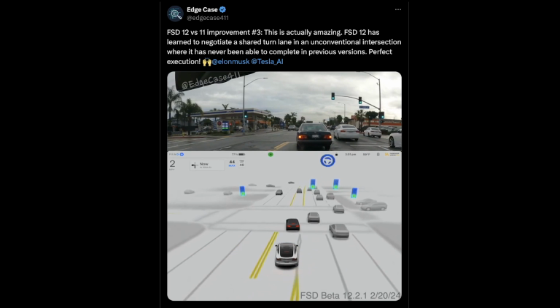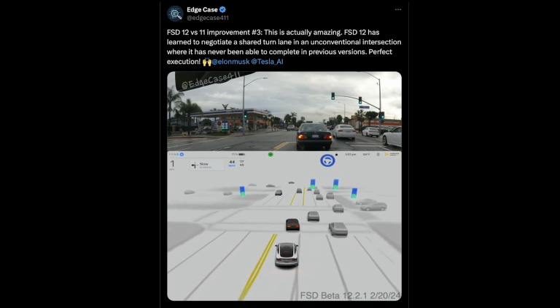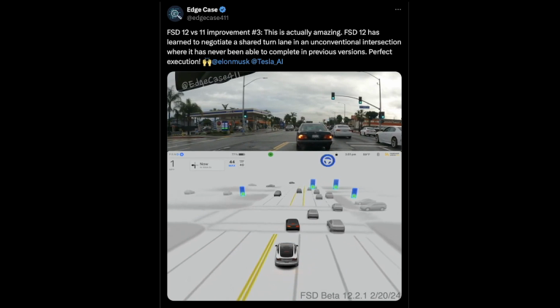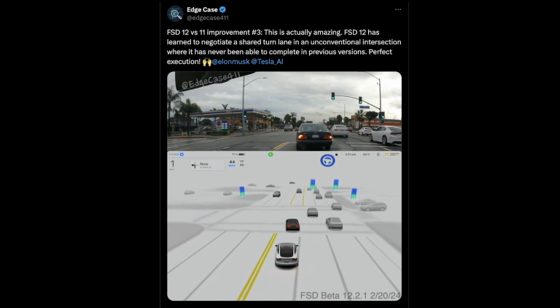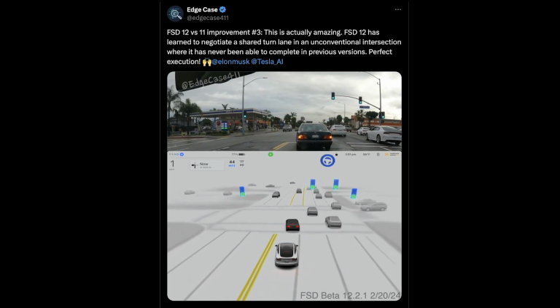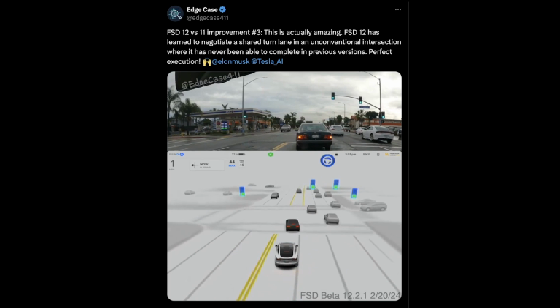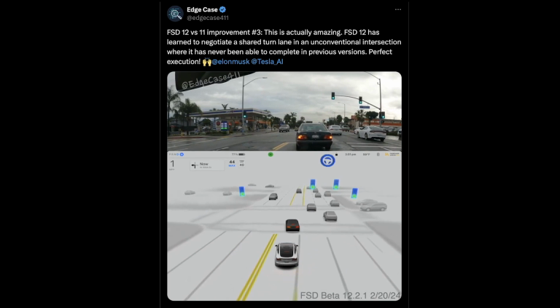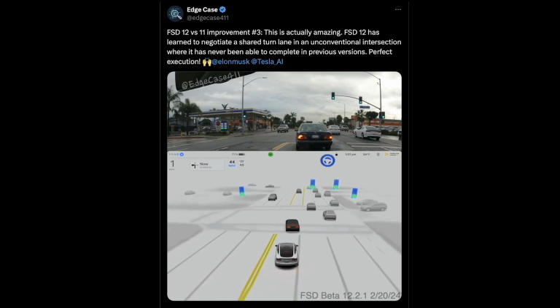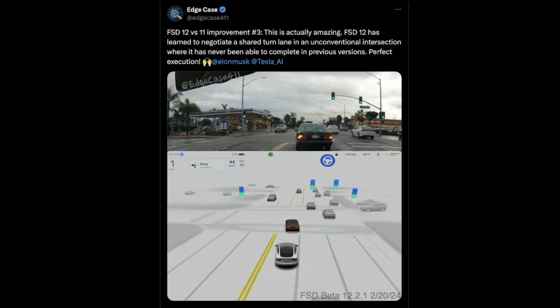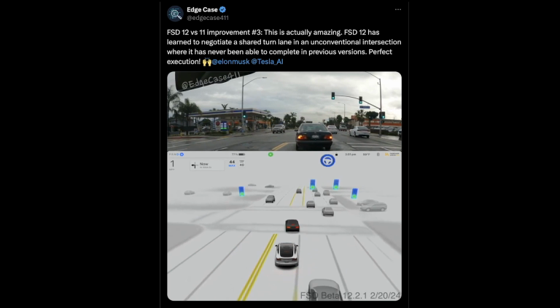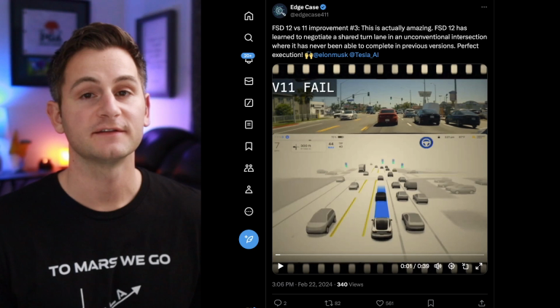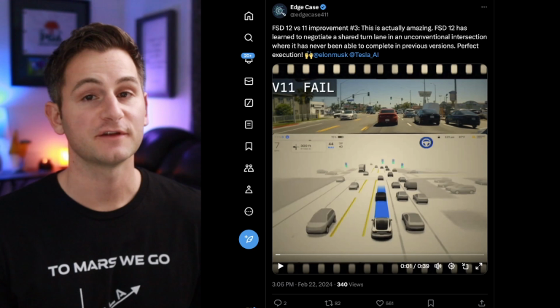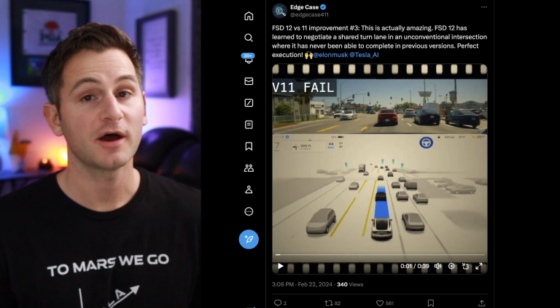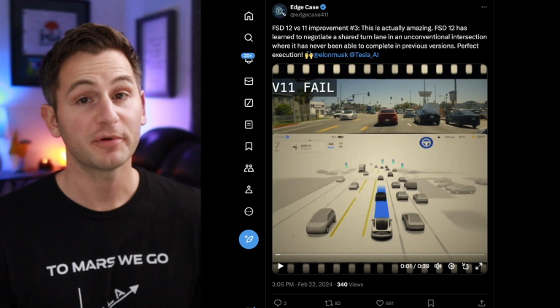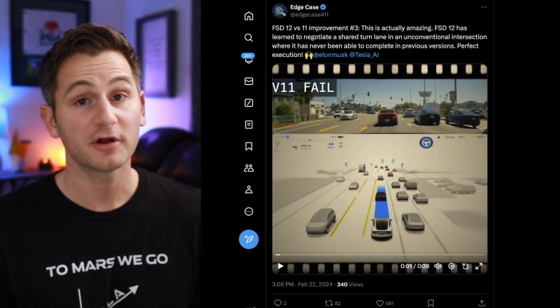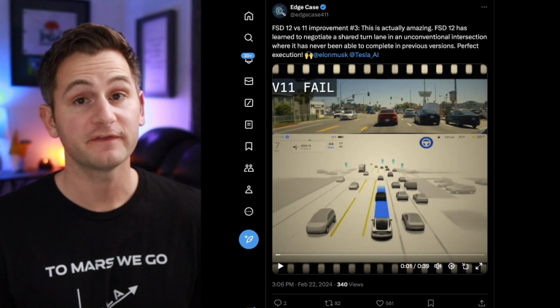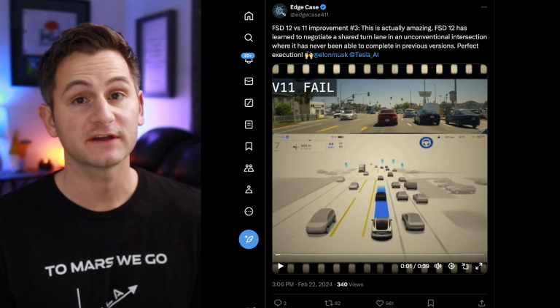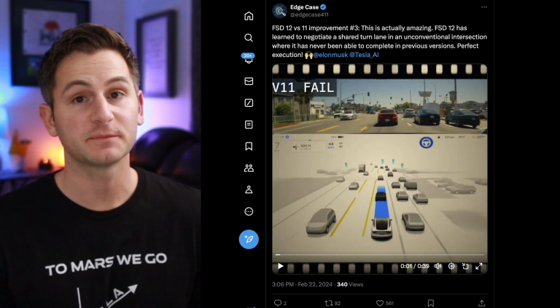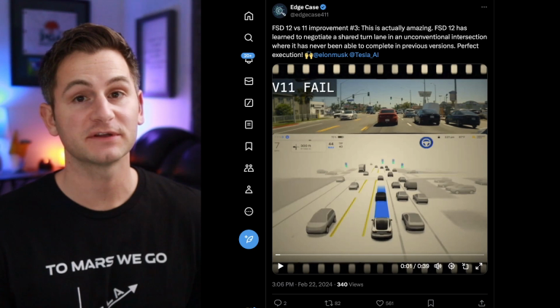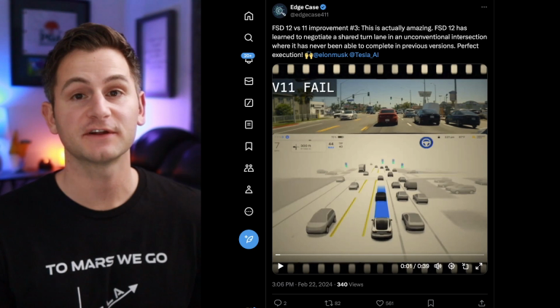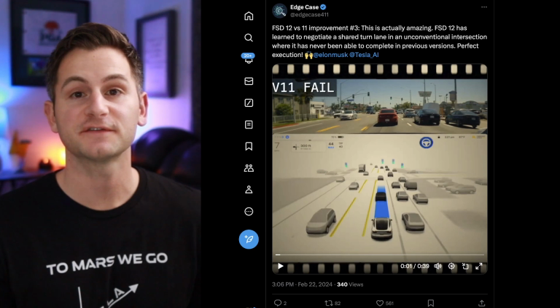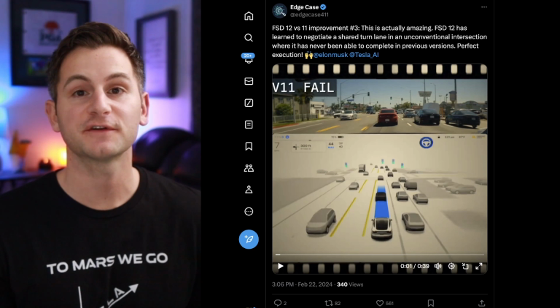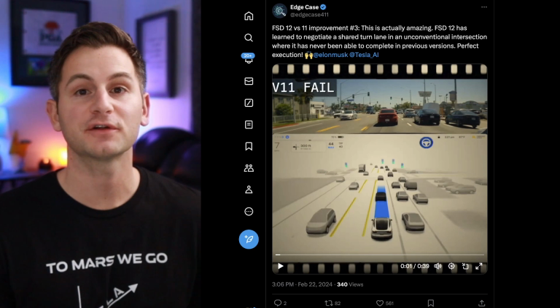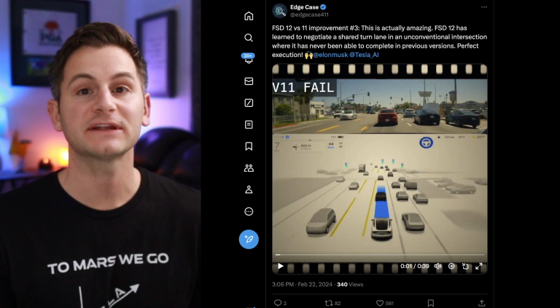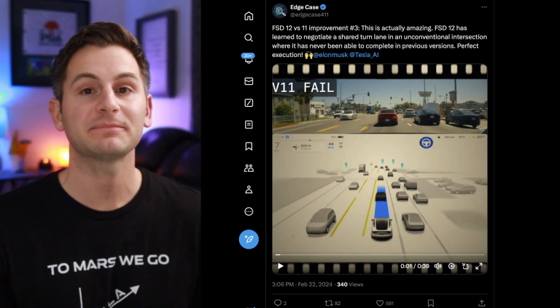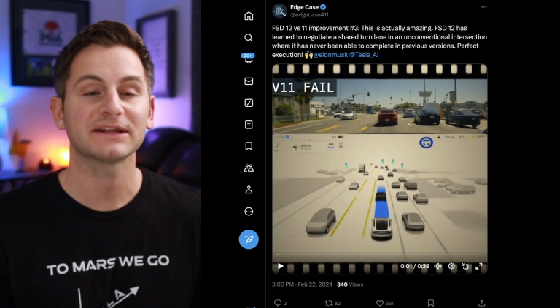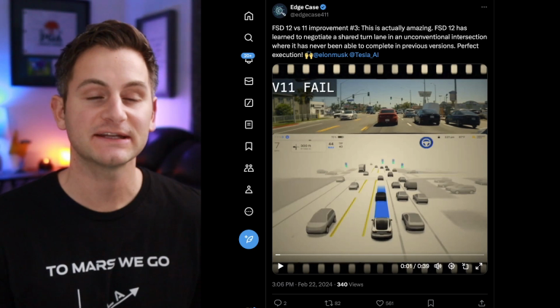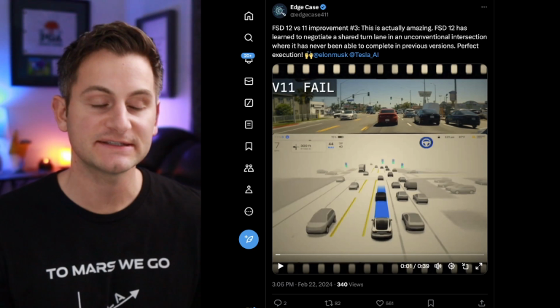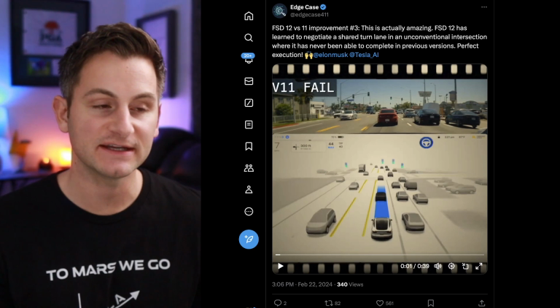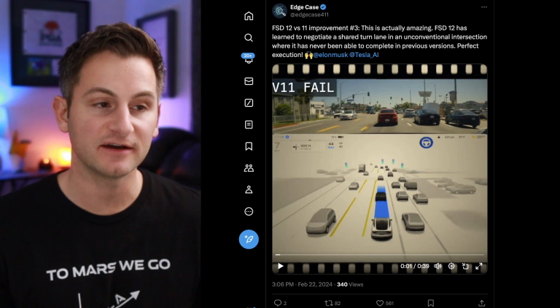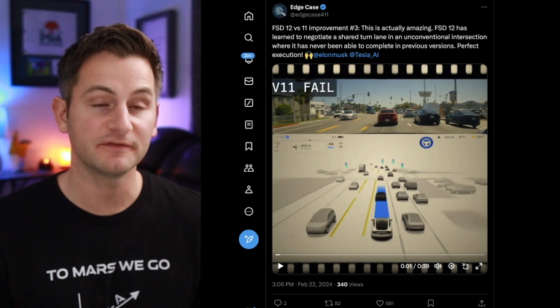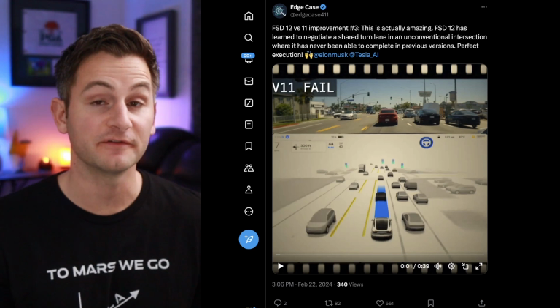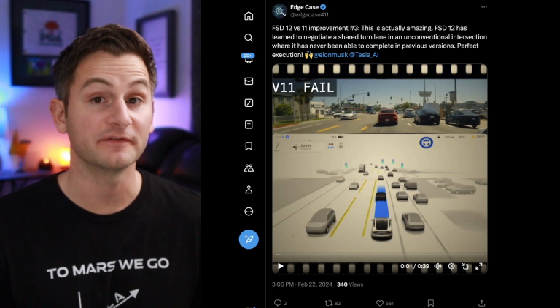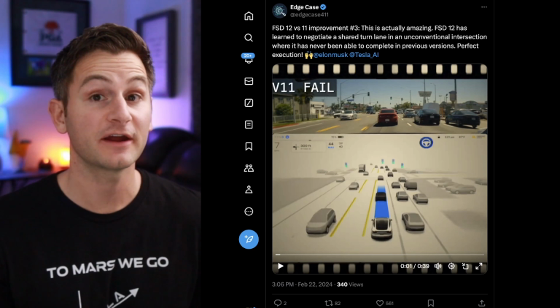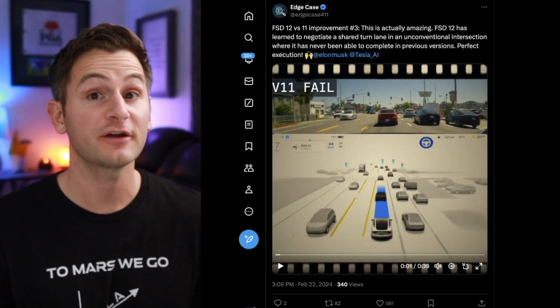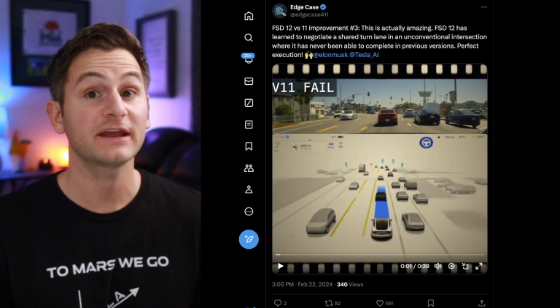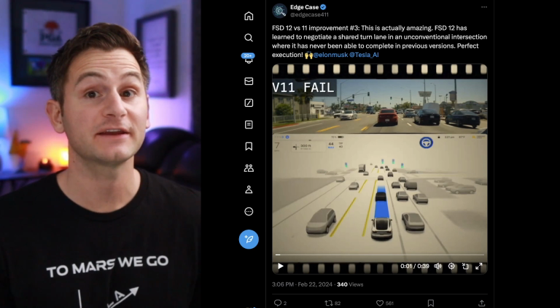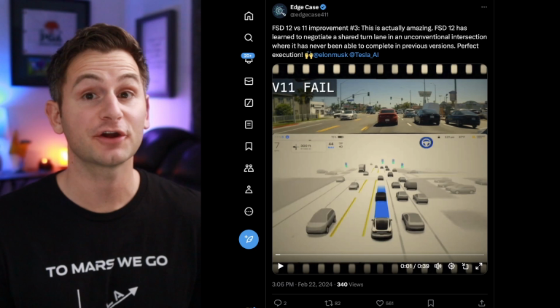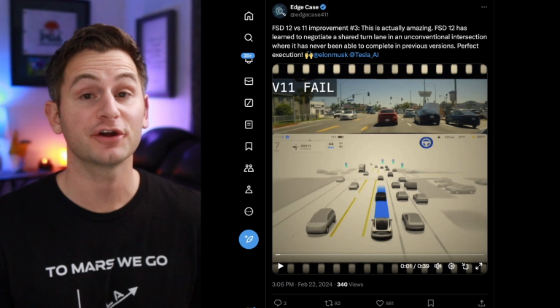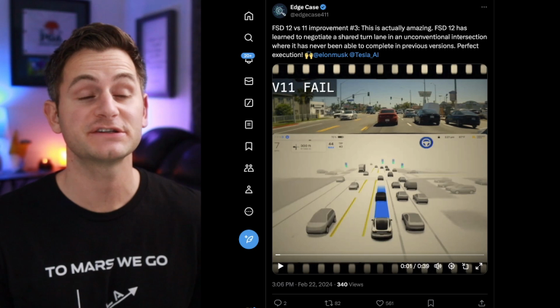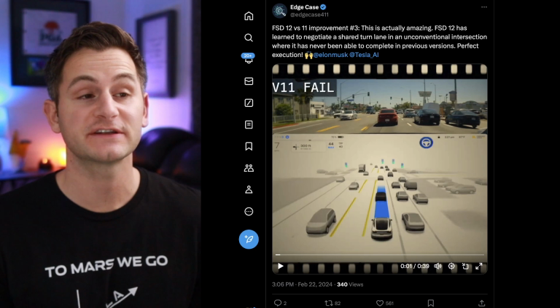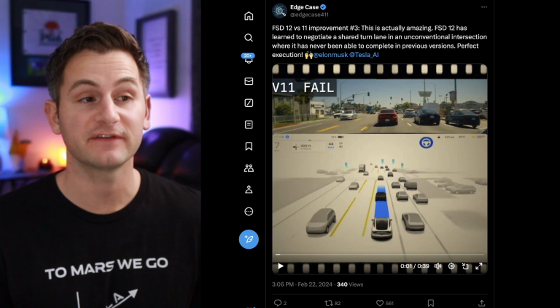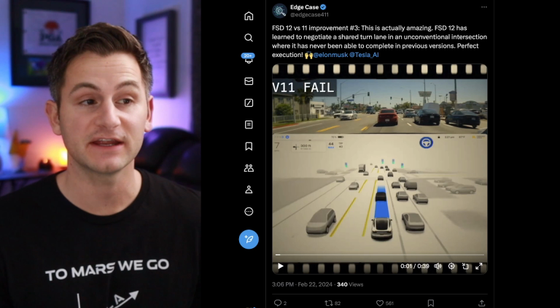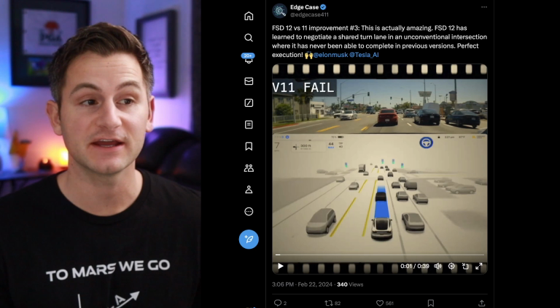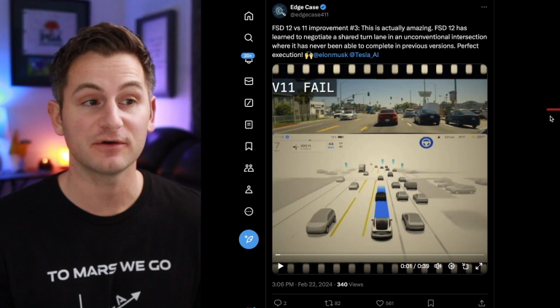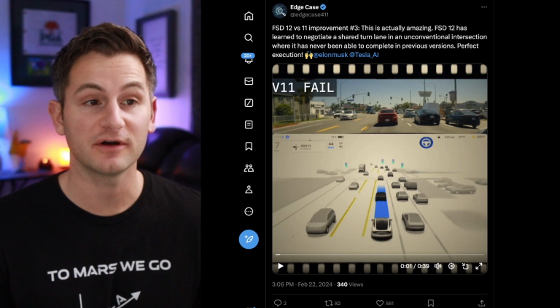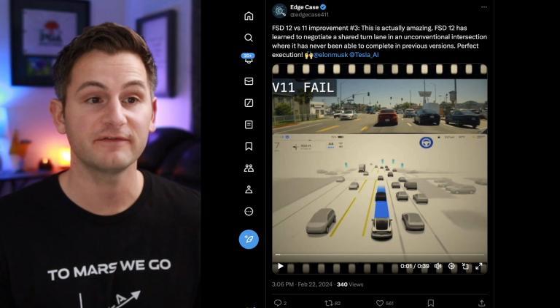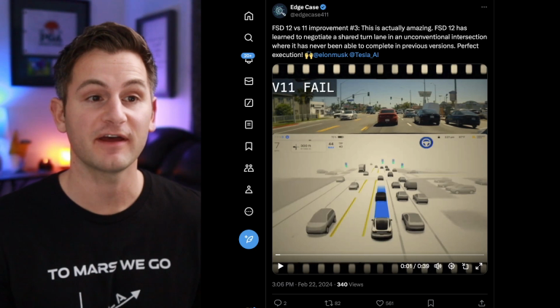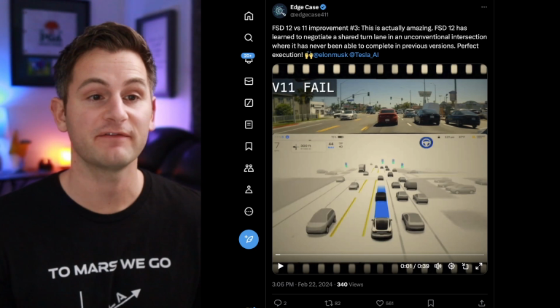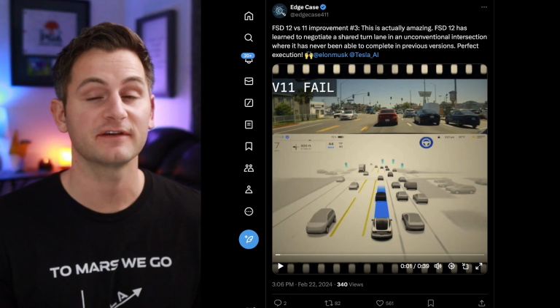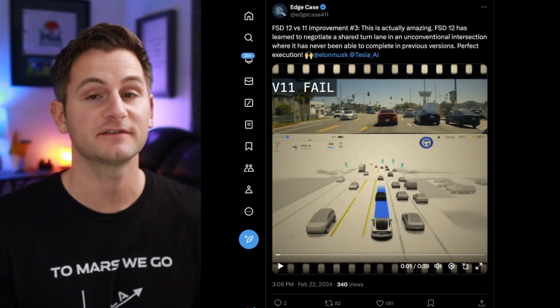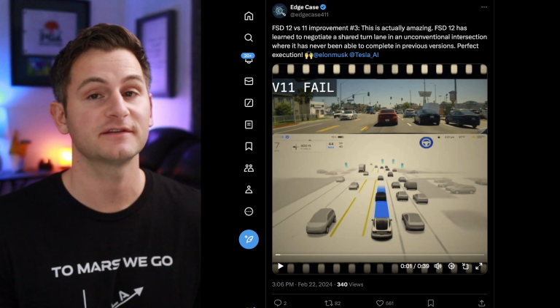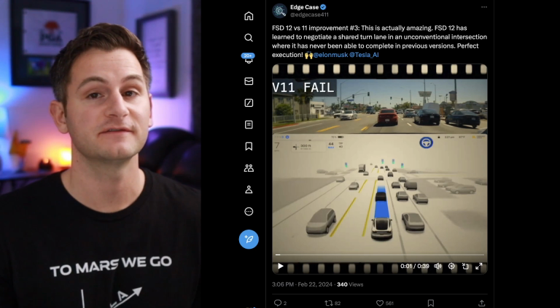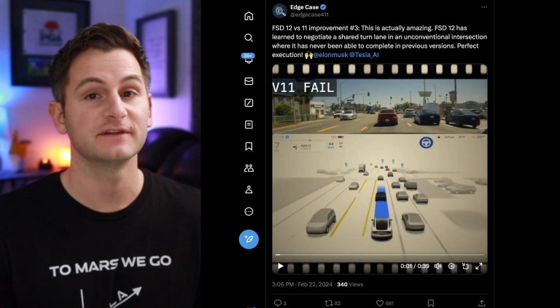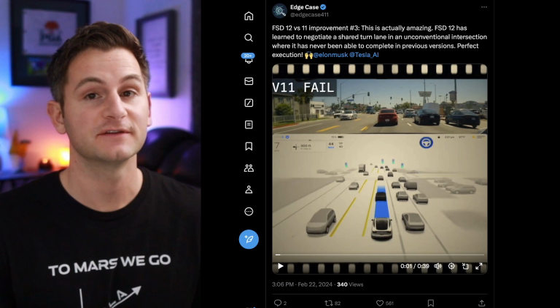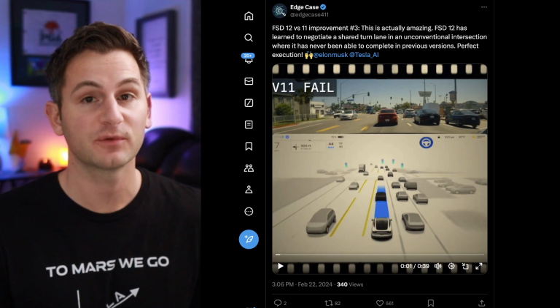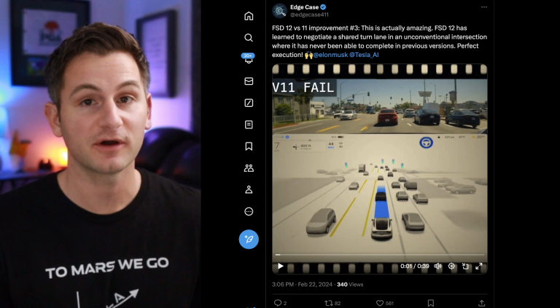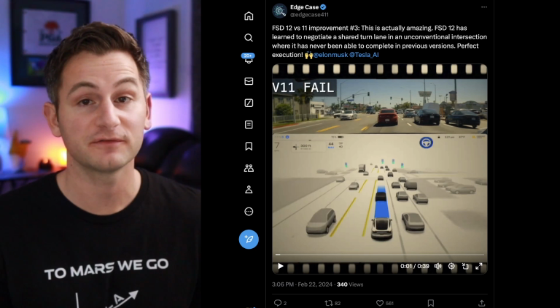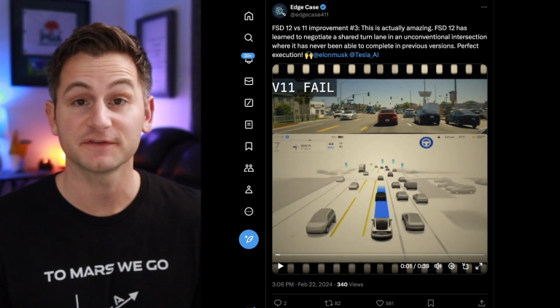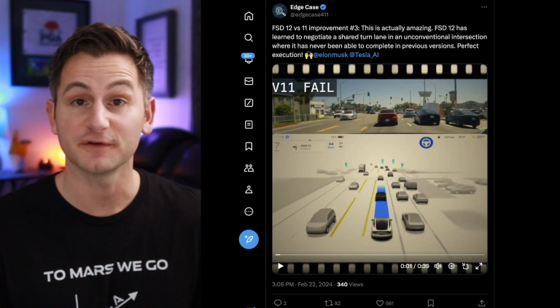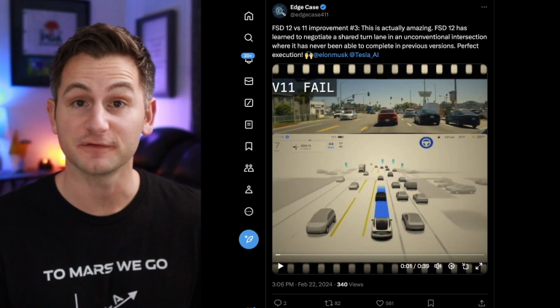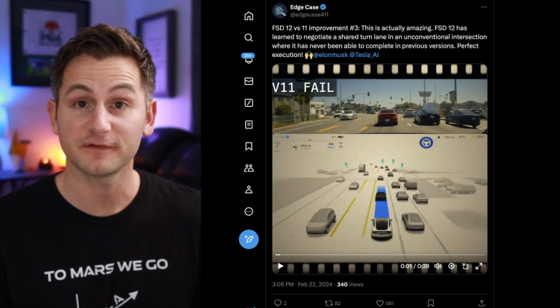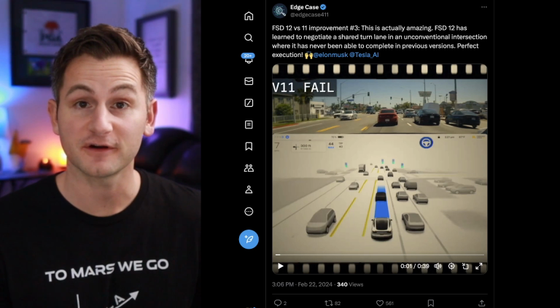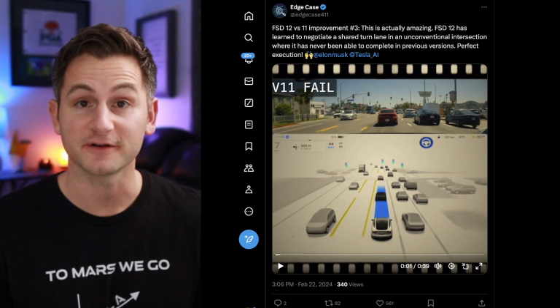It's not perfect, but there's certainly plenty of very encouraging video of FSD V12 so far.